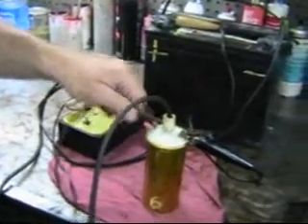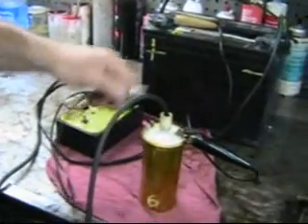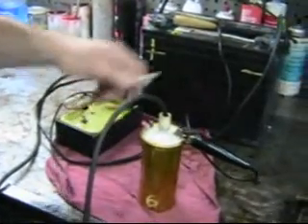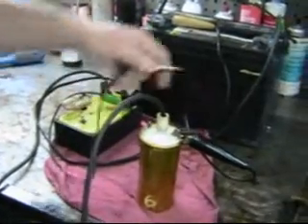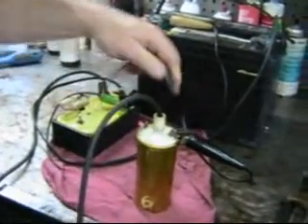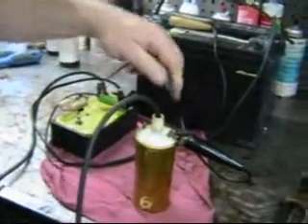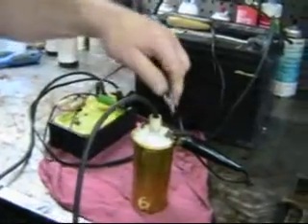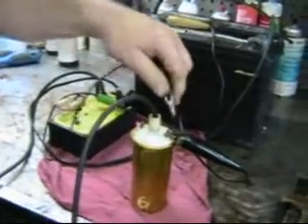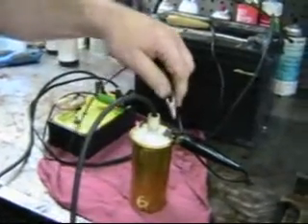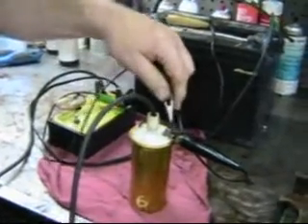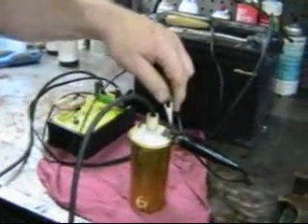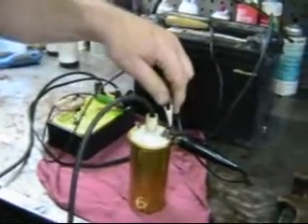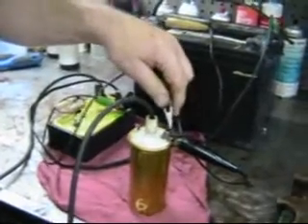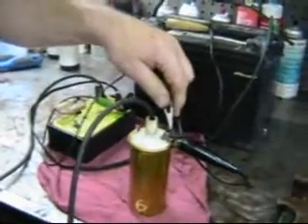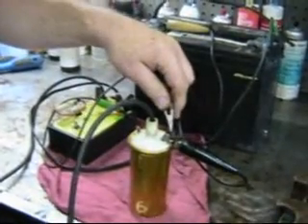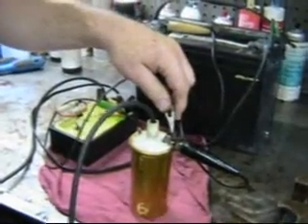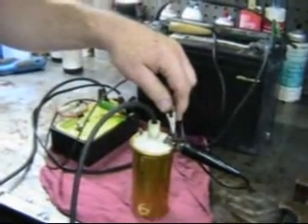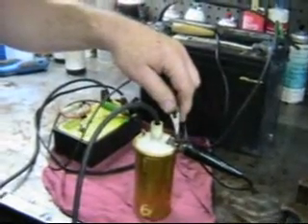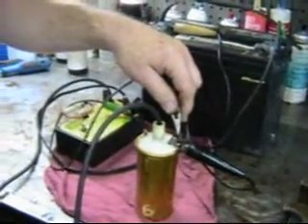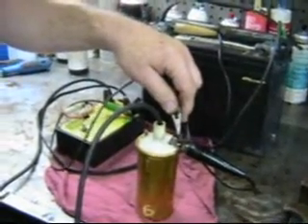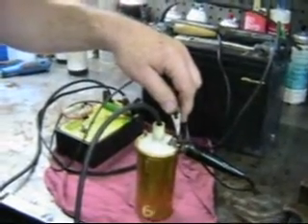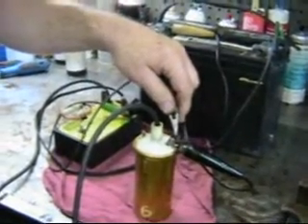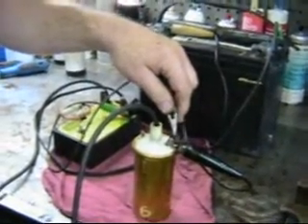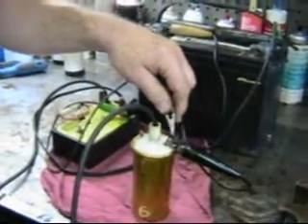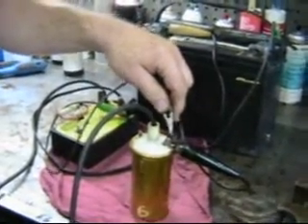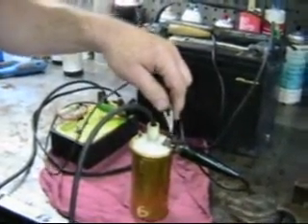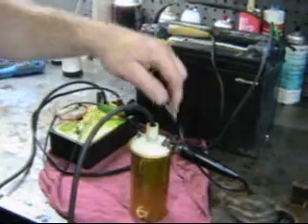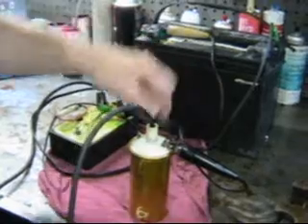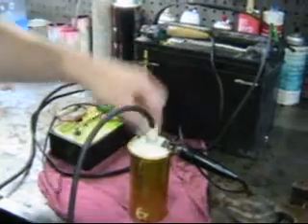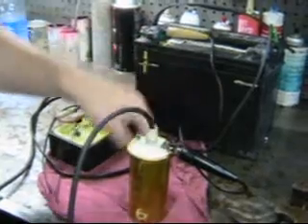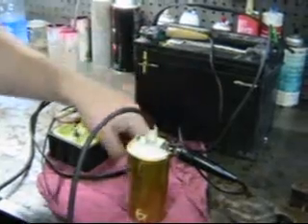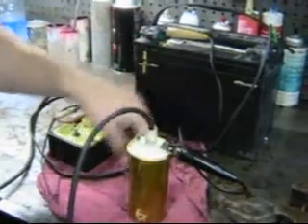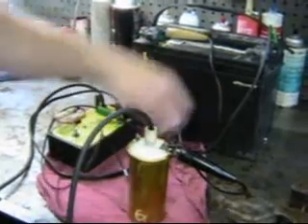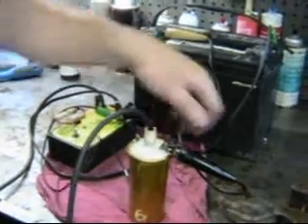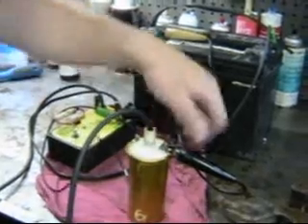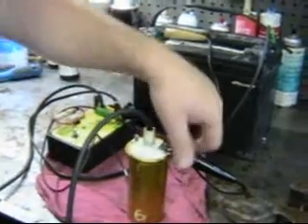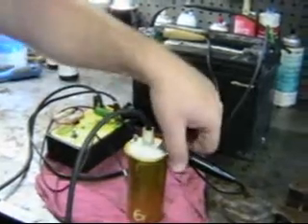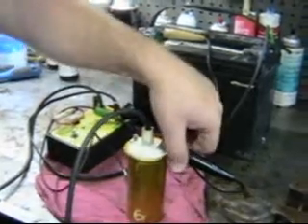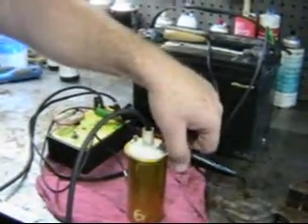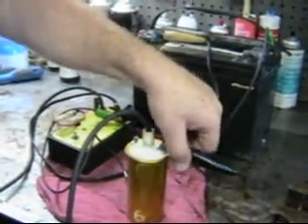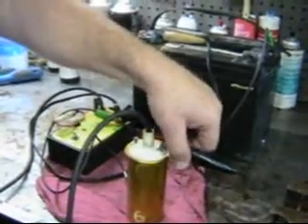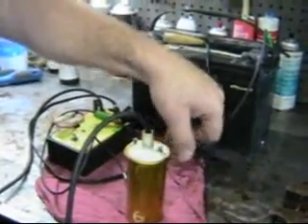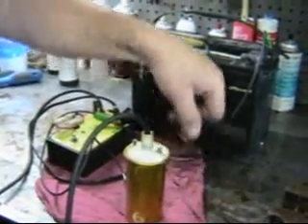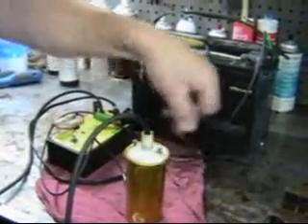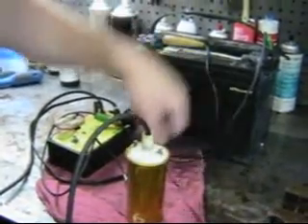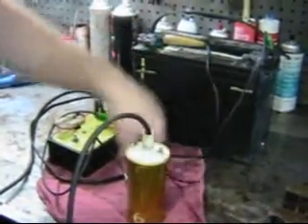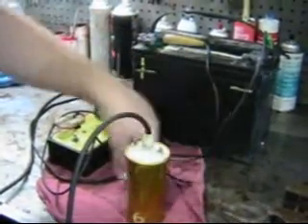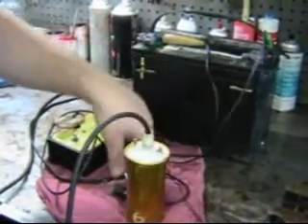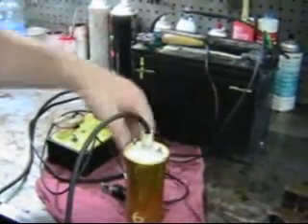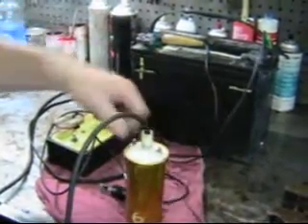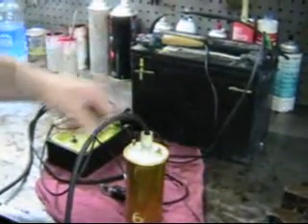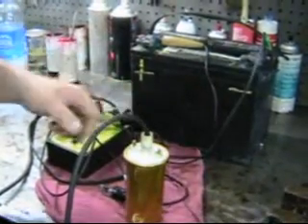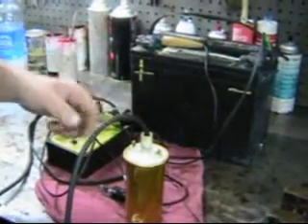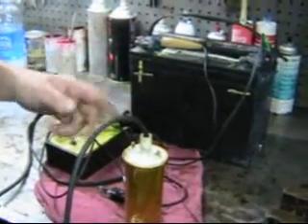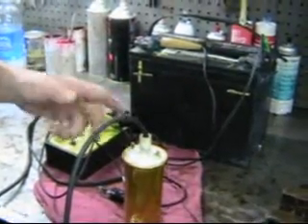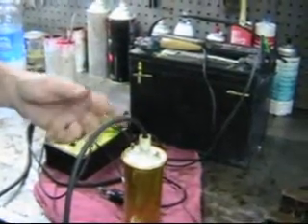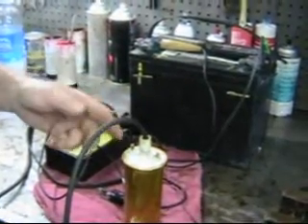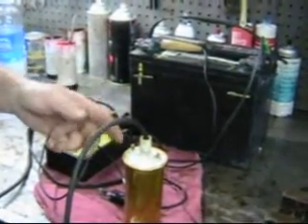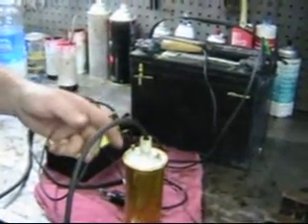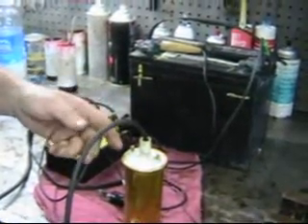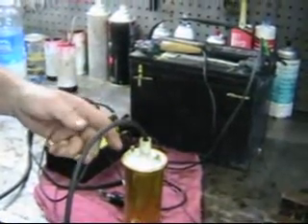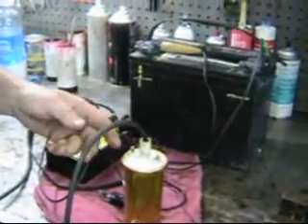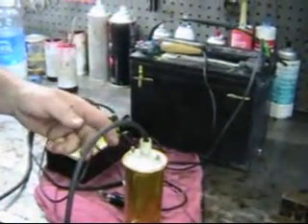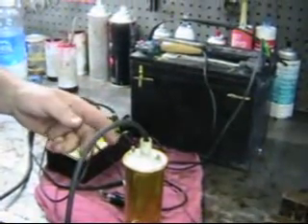You never ever hook both of these to the same side of the coil — you remember that LT lead? That'll incinerate.